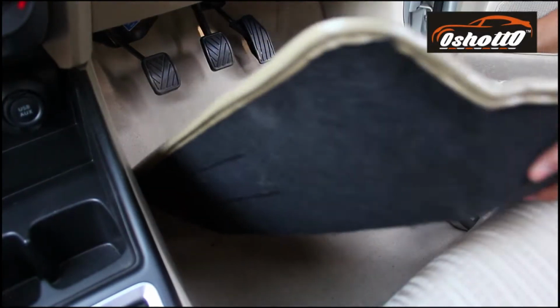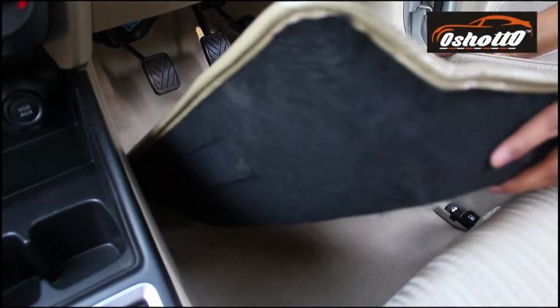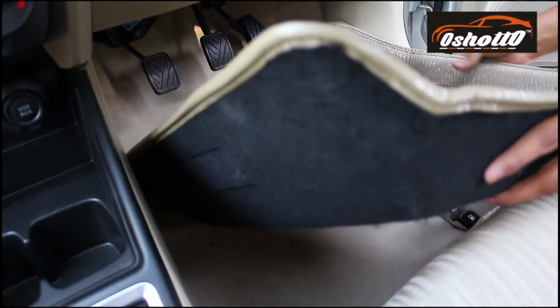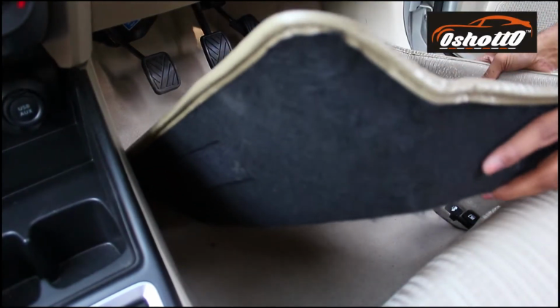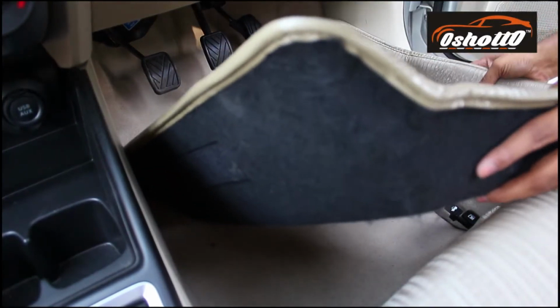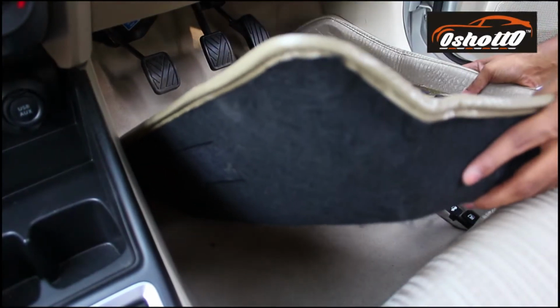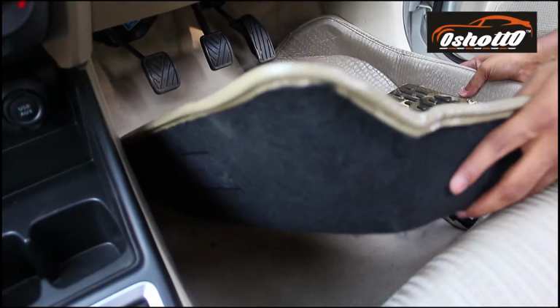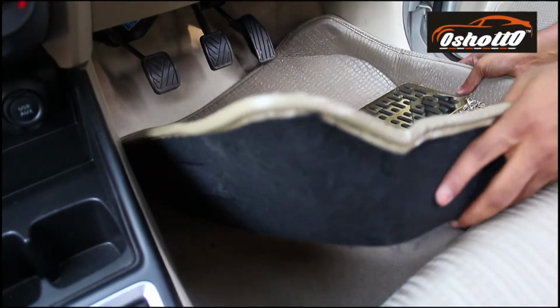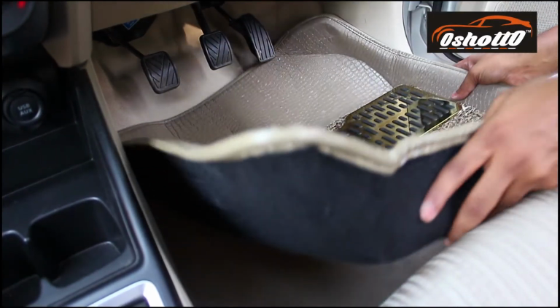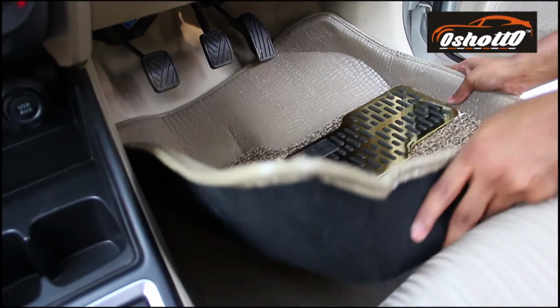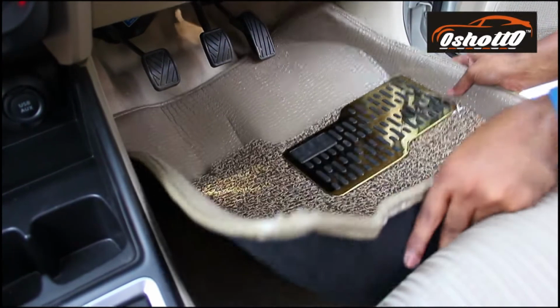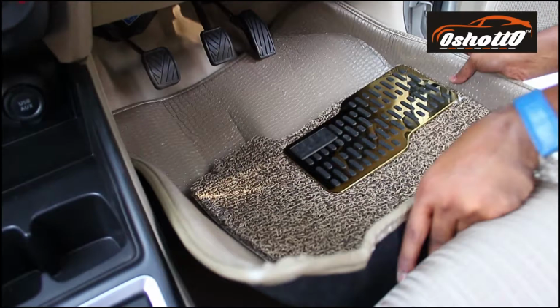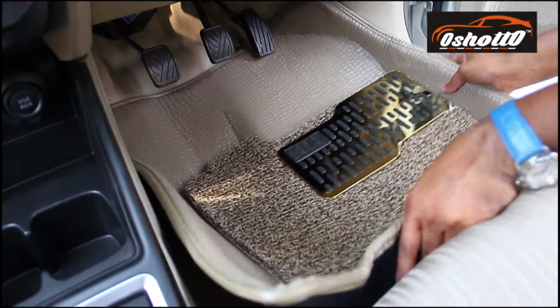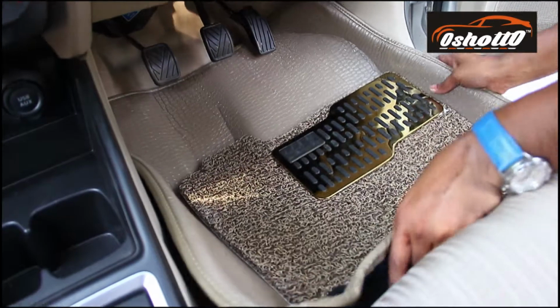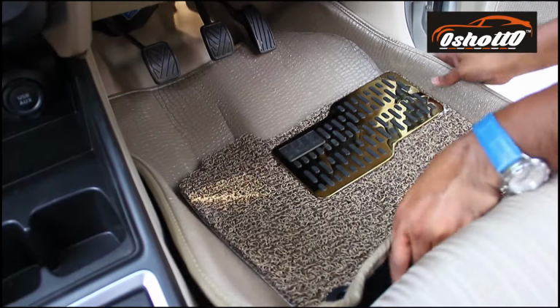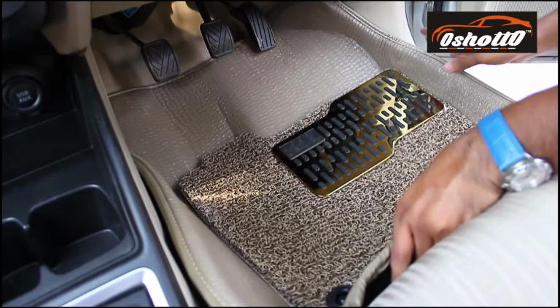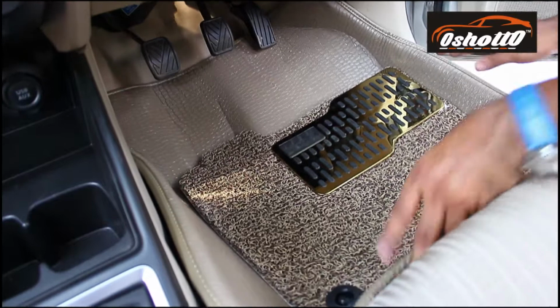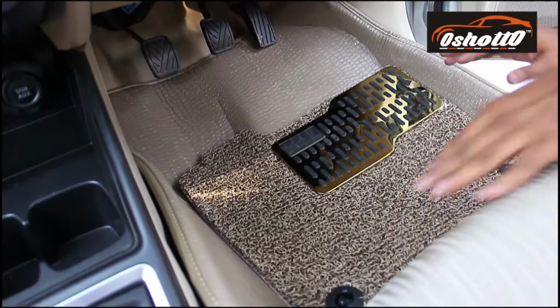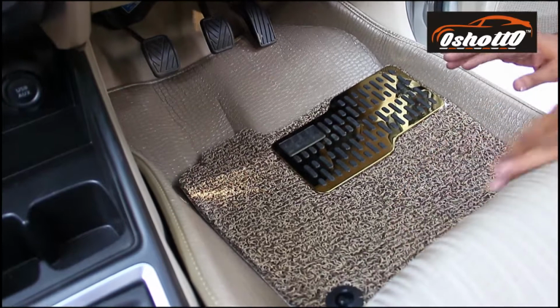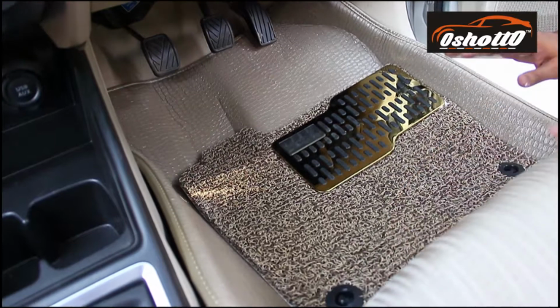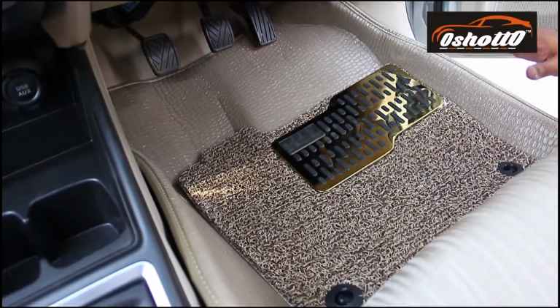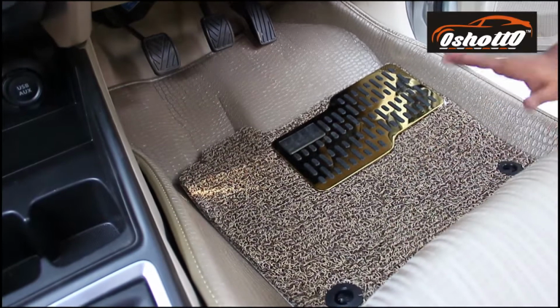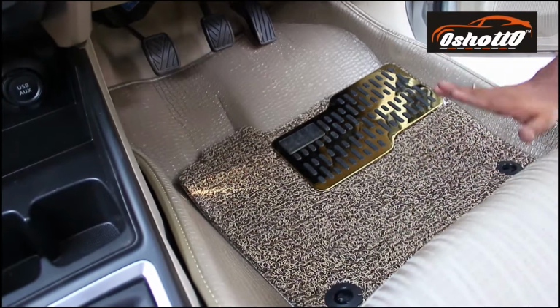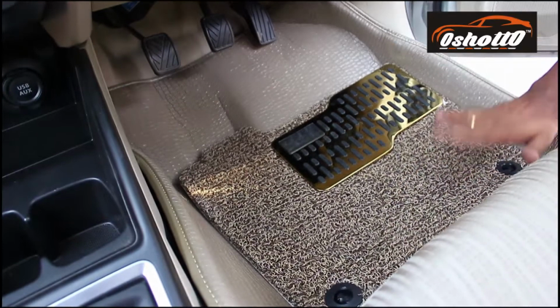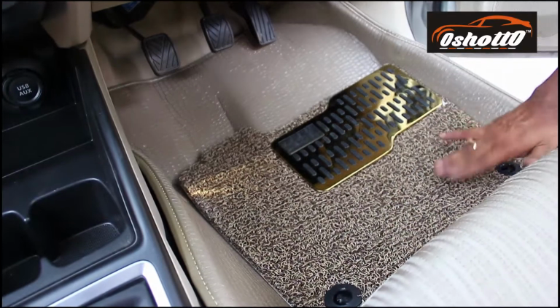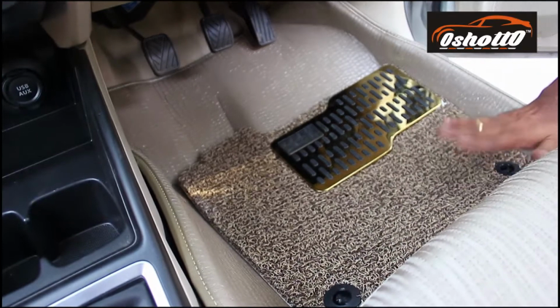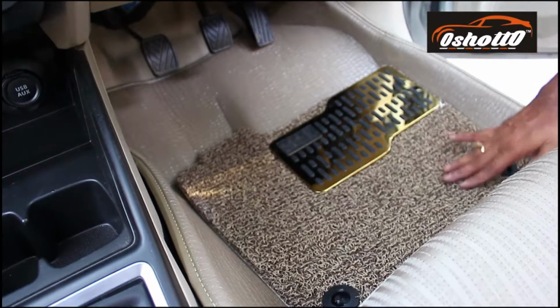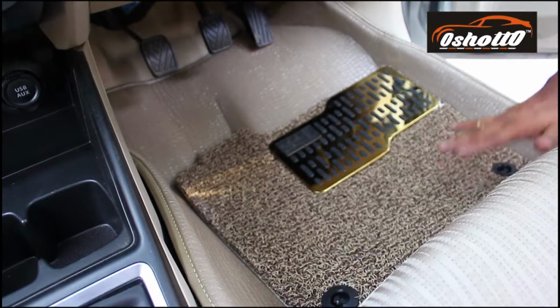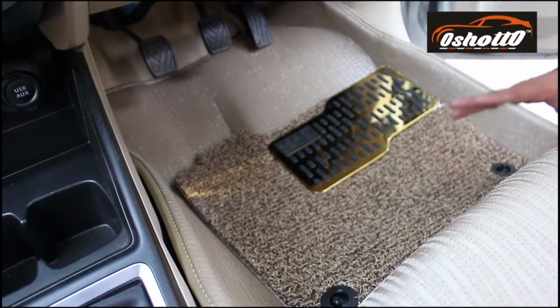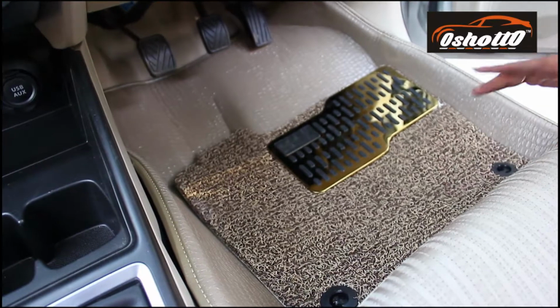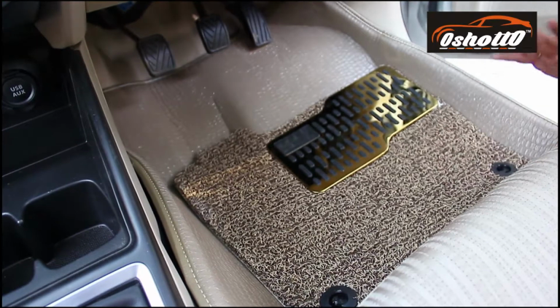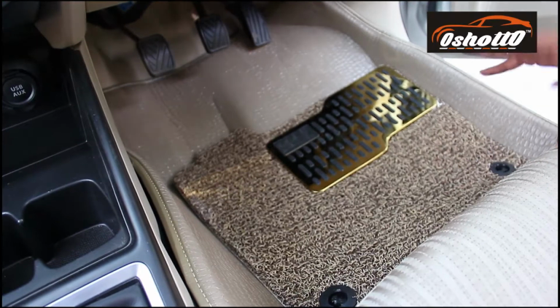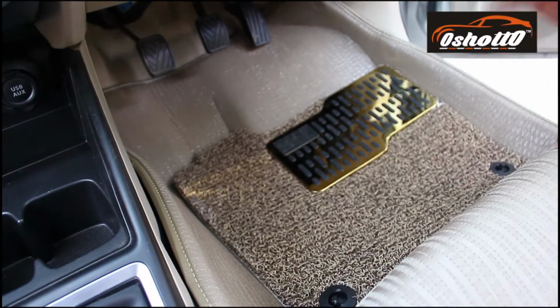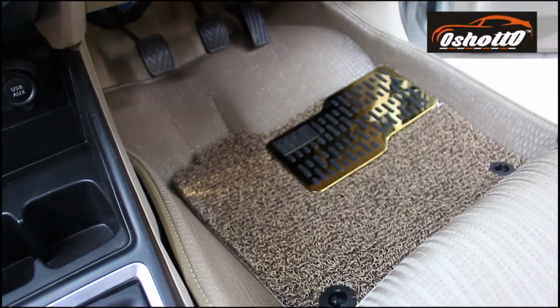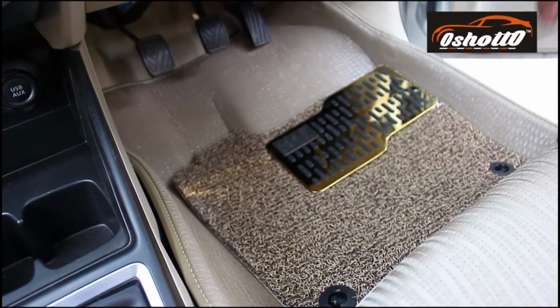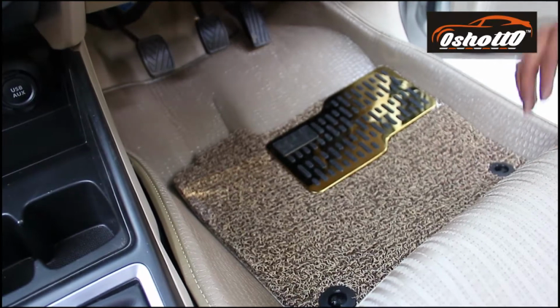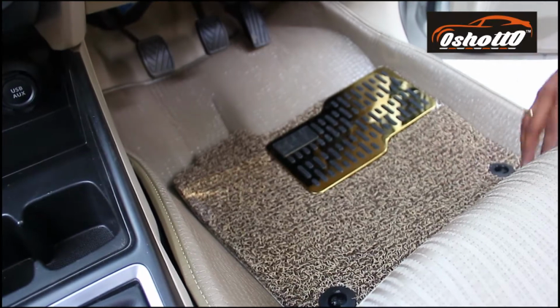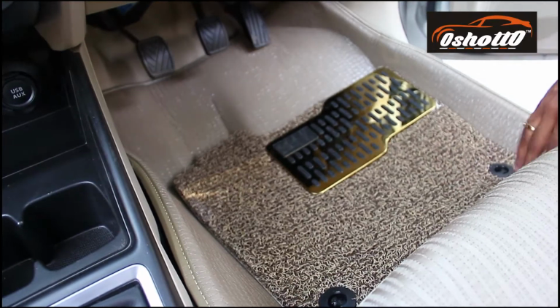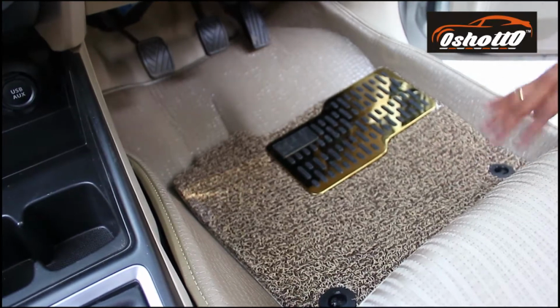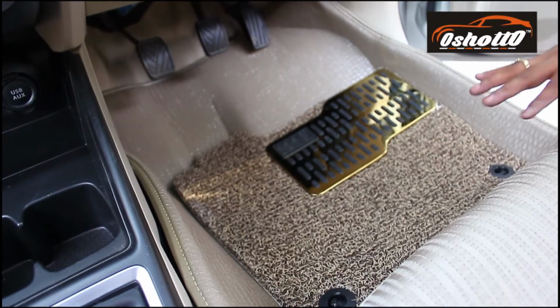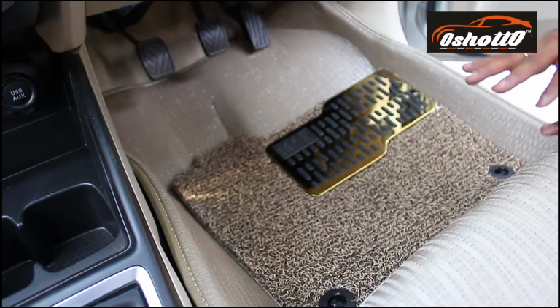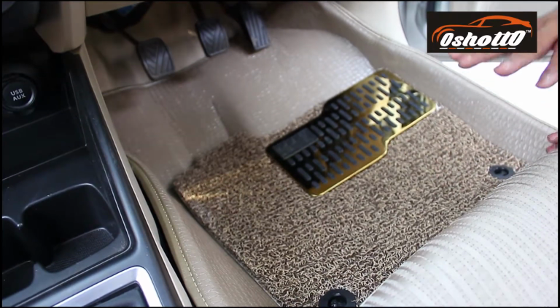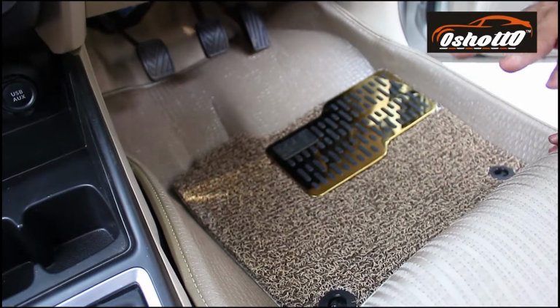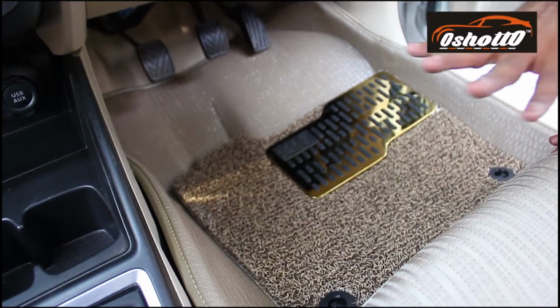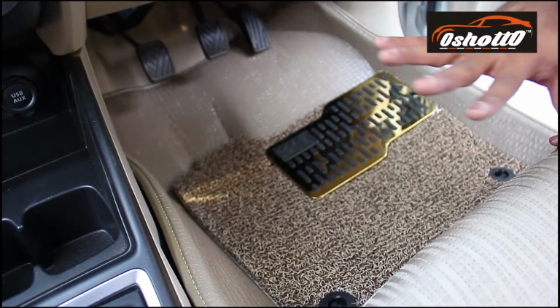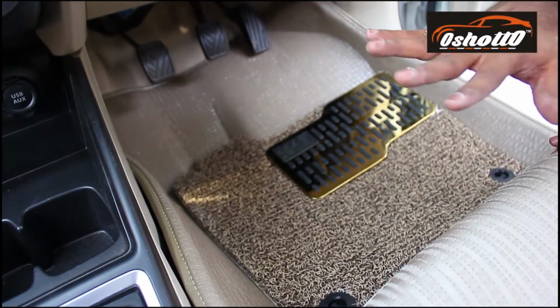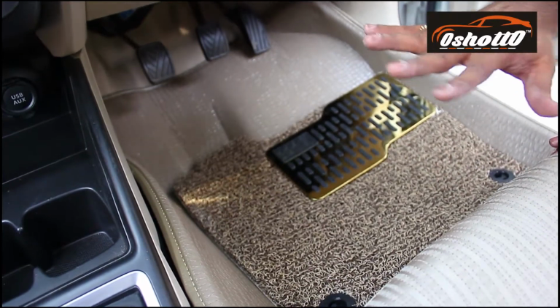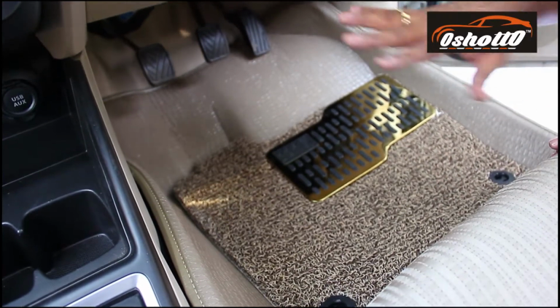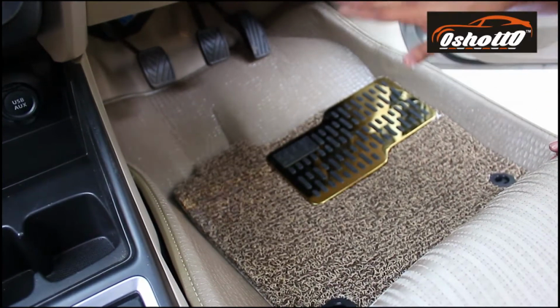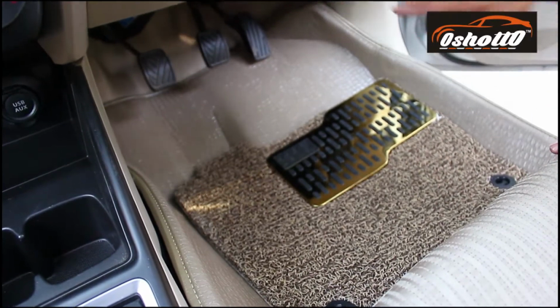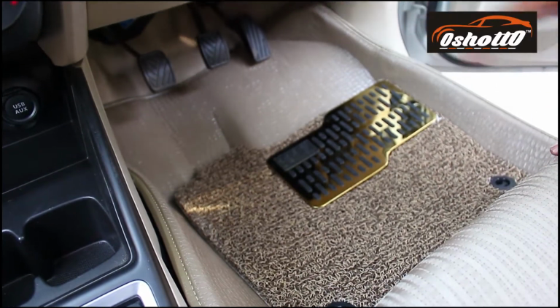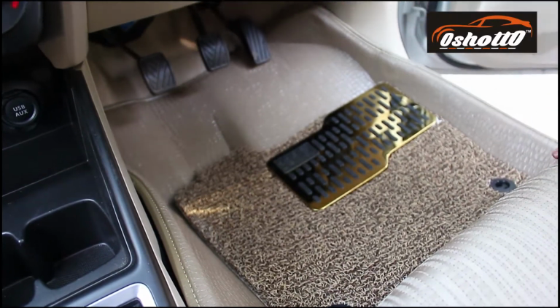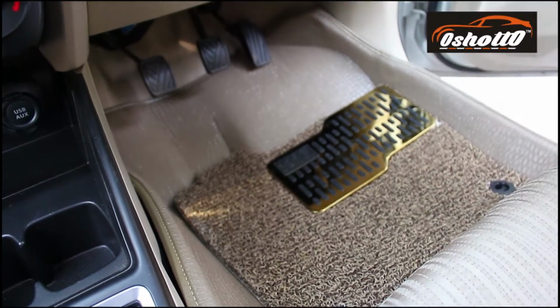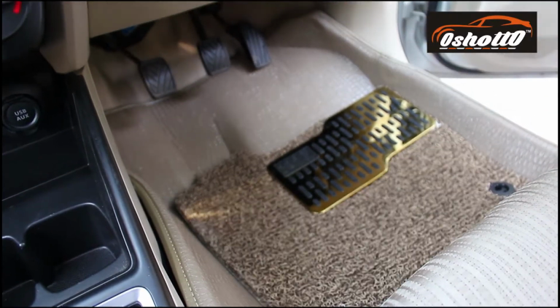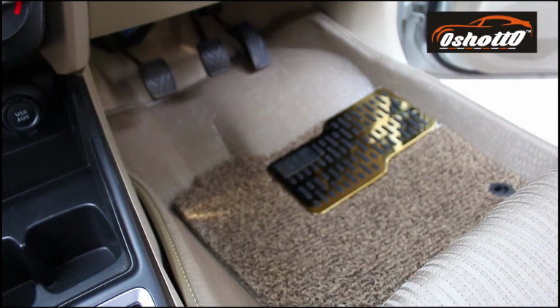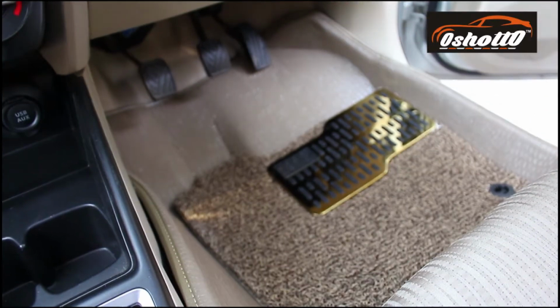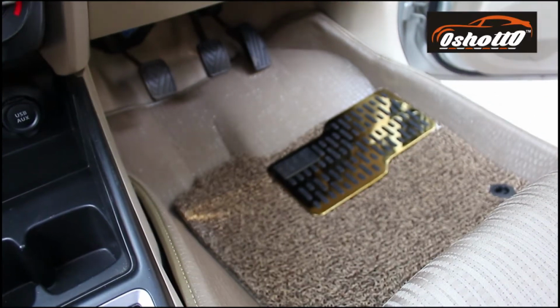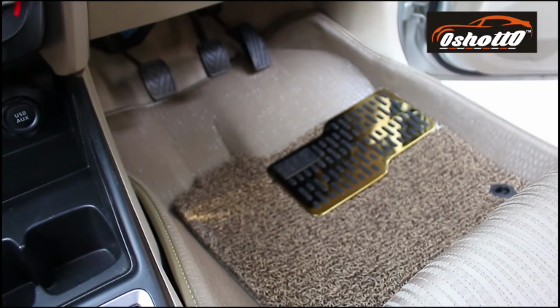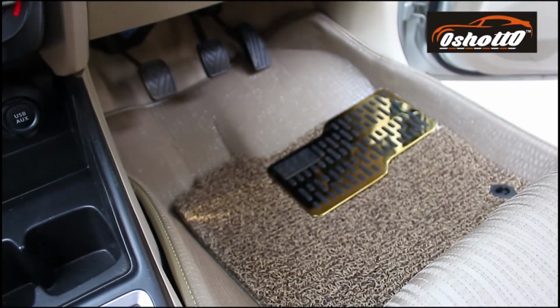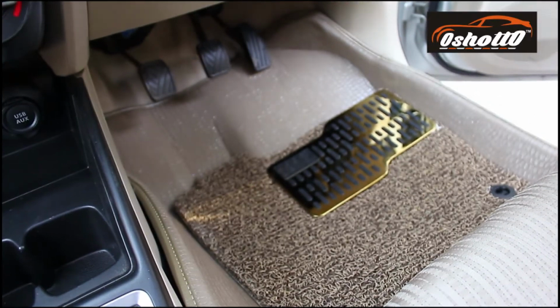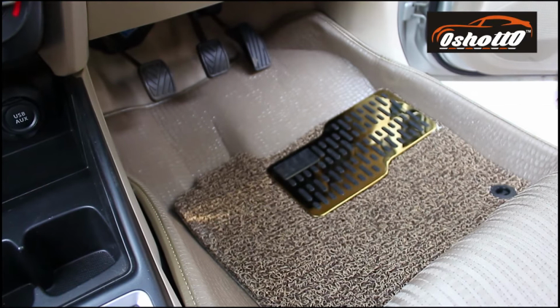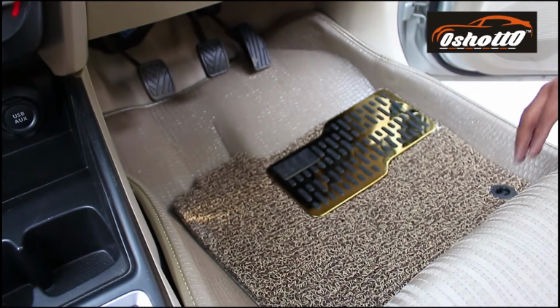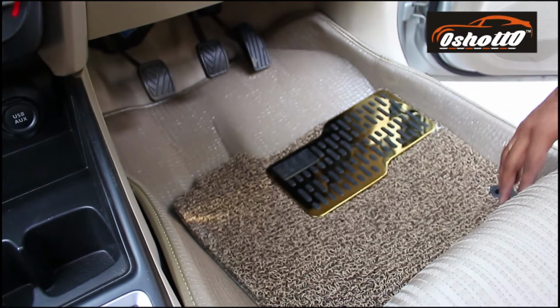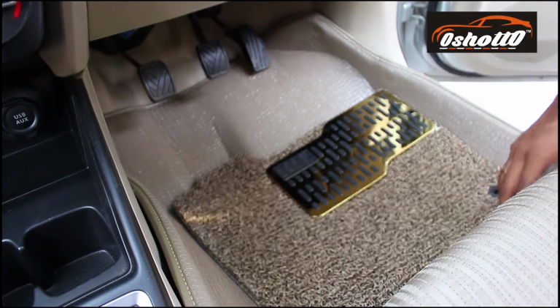Installing the new 5D mat from Oshorto with grass mat is really very easy. The mat is already customized with your car shape.